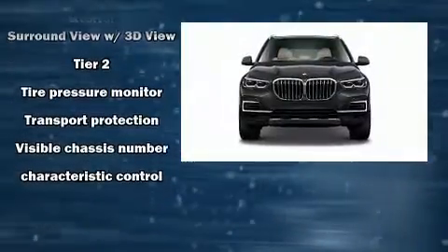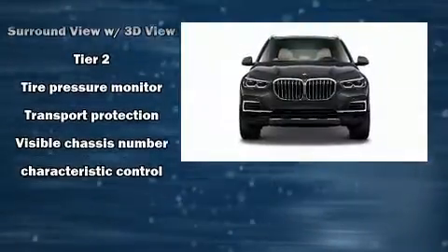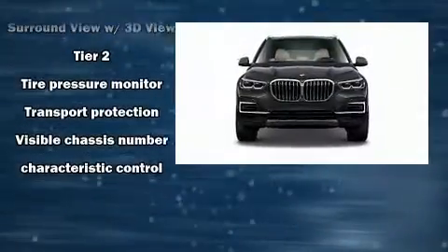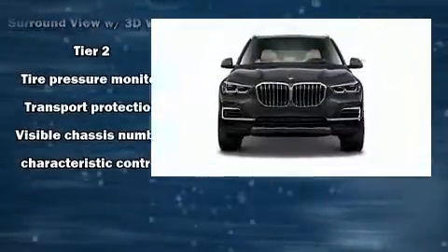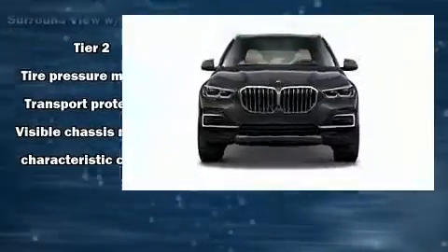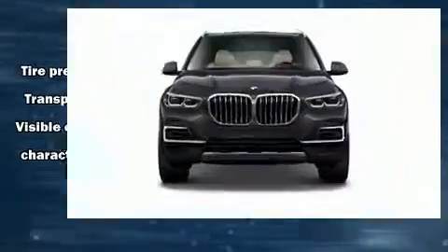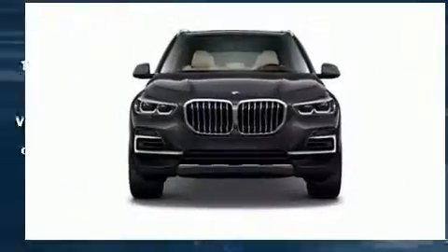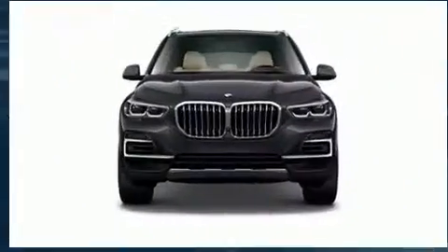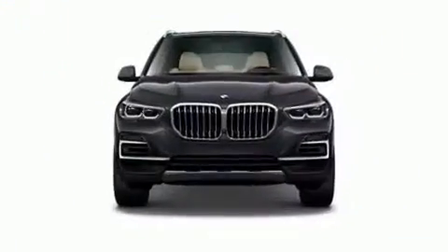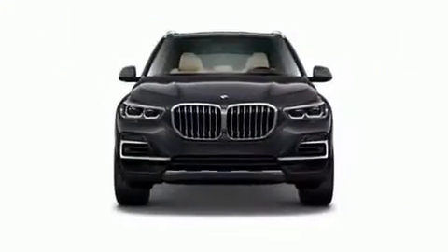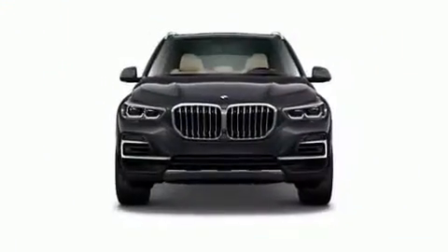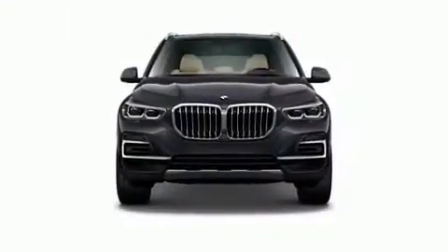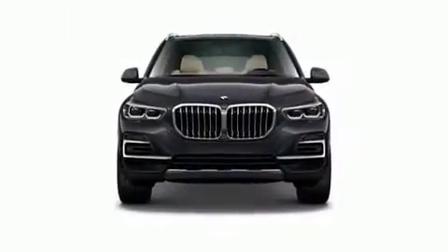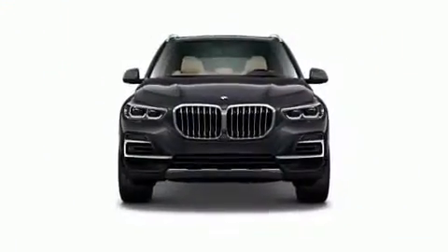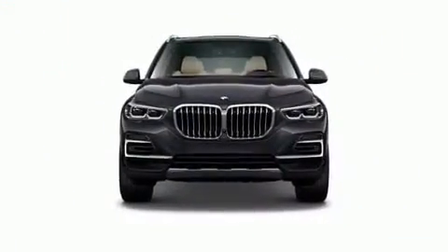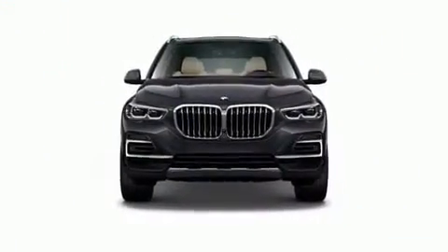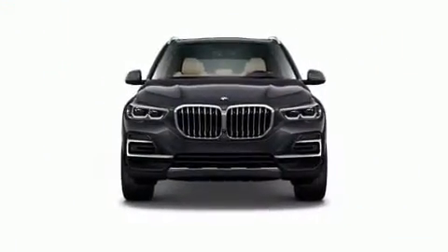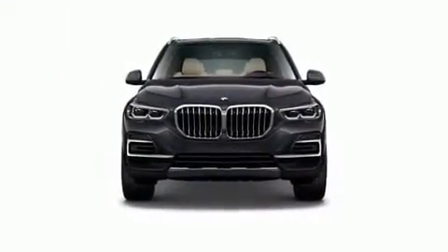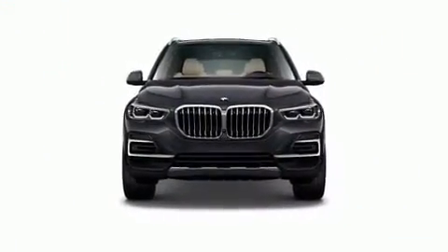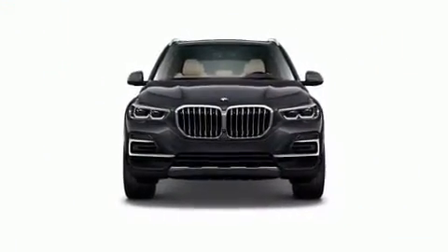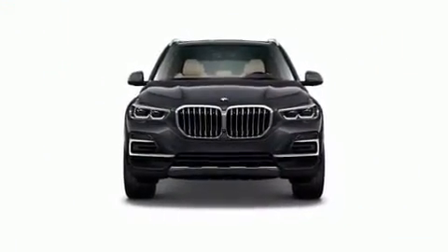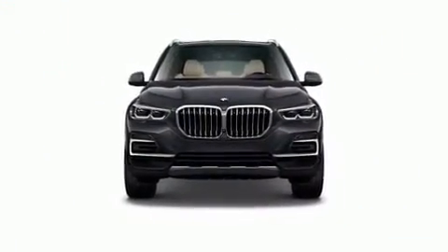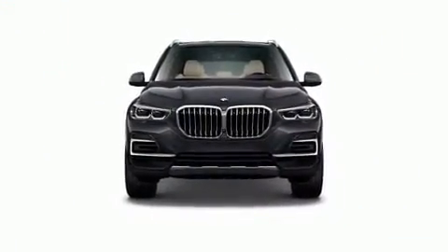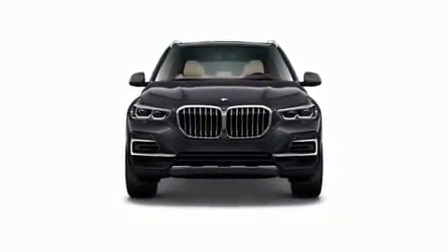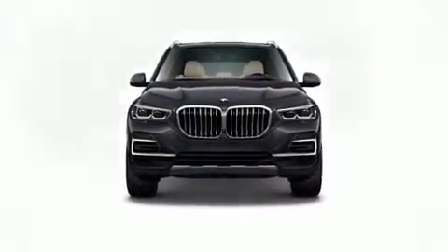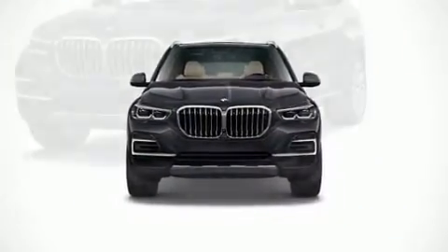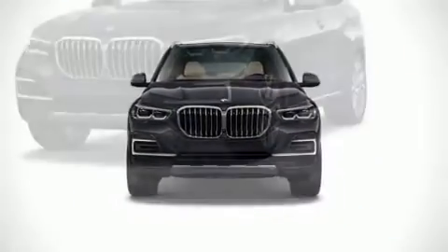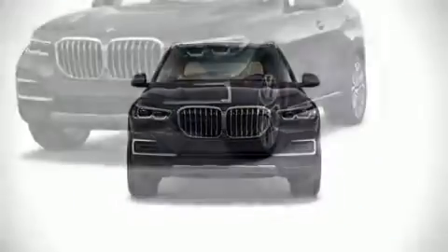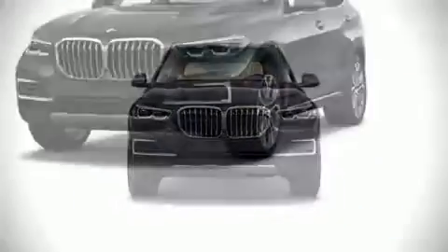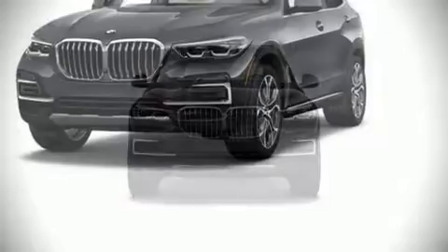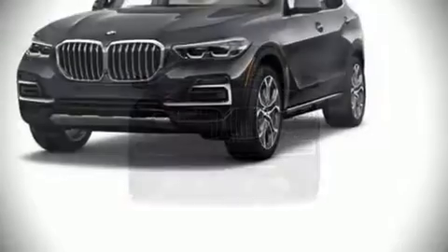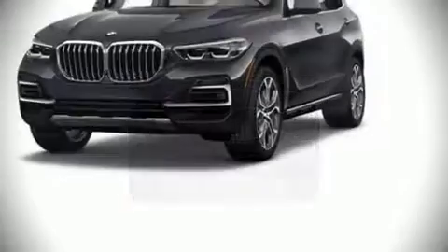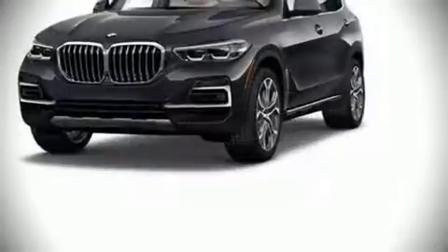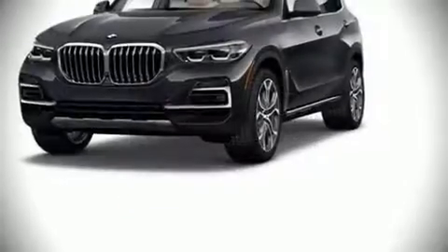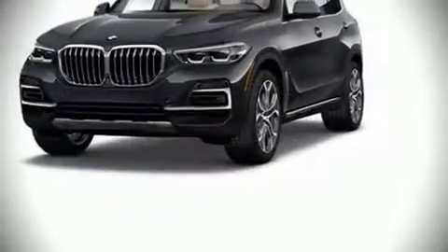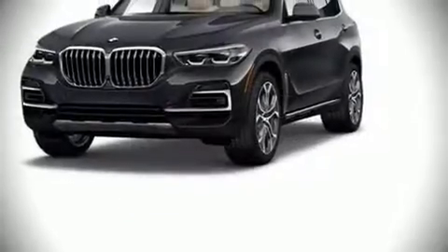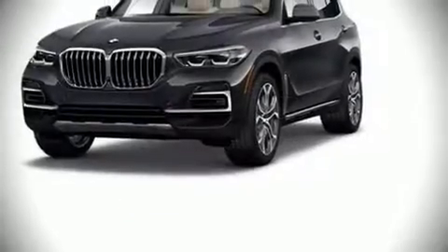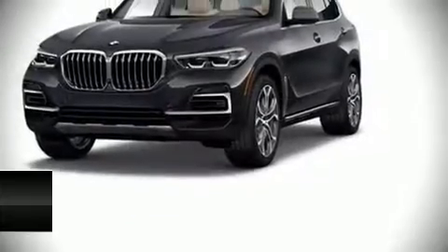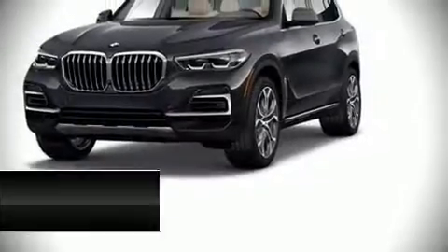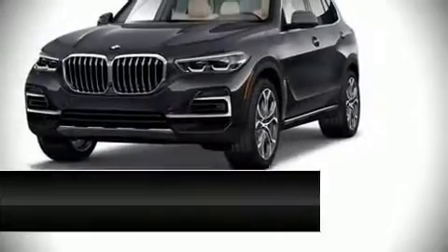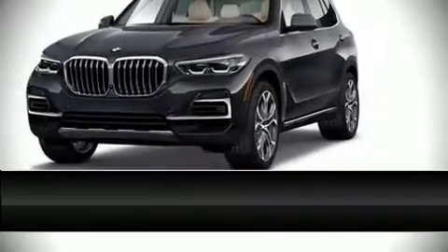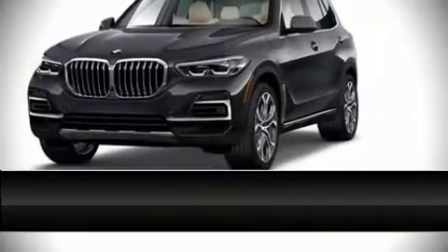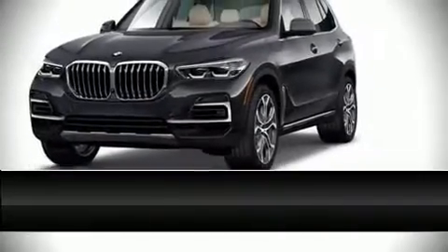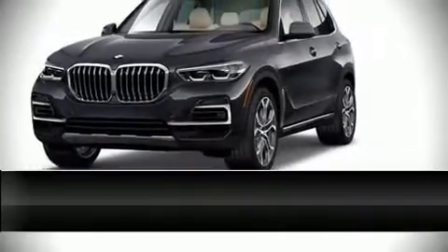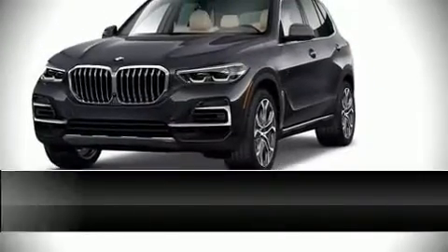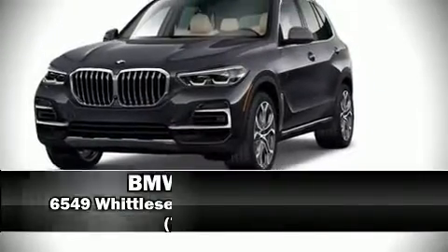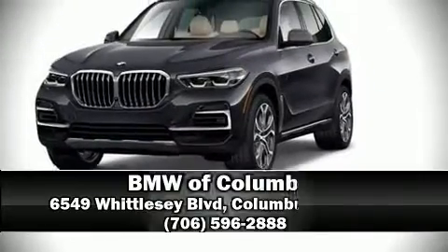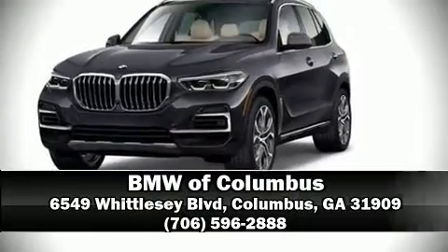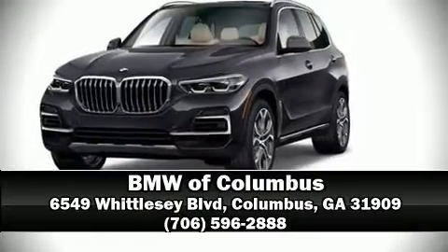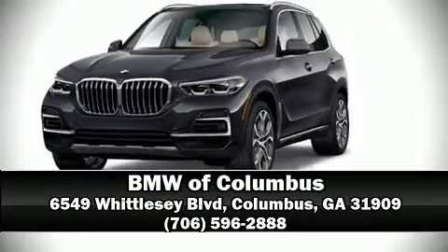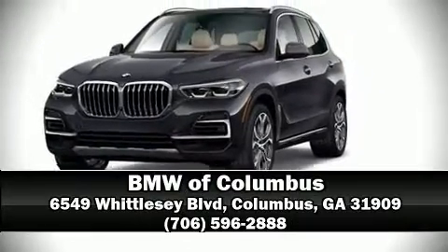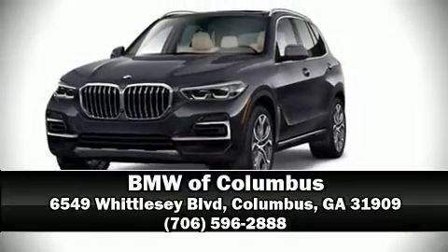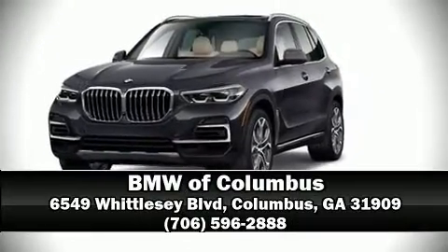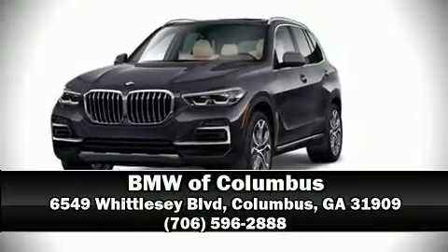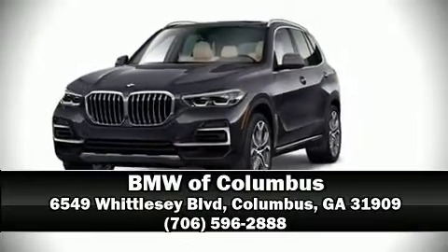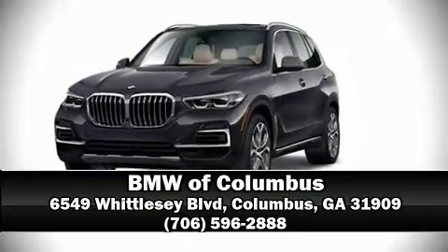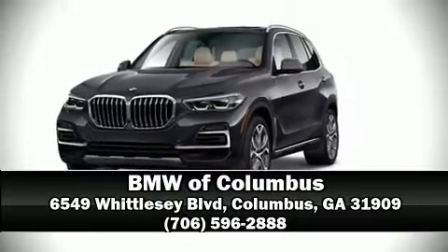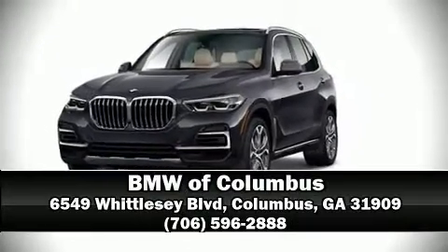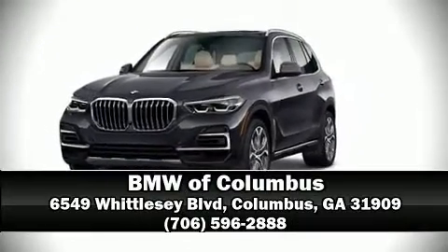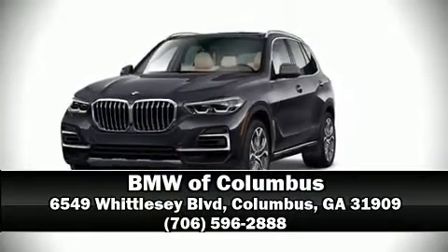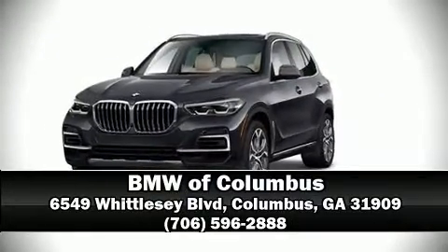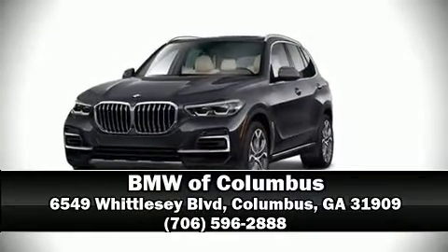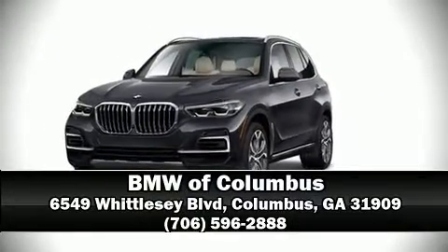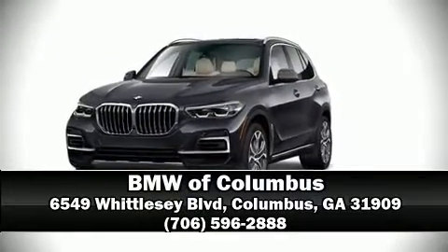Our sales staff will help you find the vehicle that you've been searching for. Please don't hesitate to give us a call. We'll see you soon.